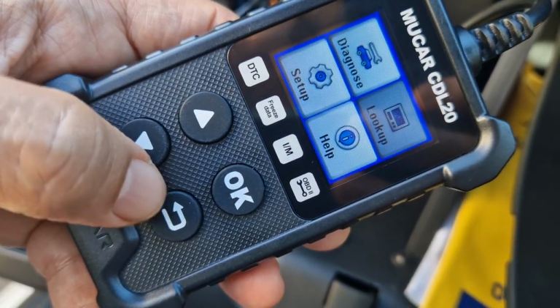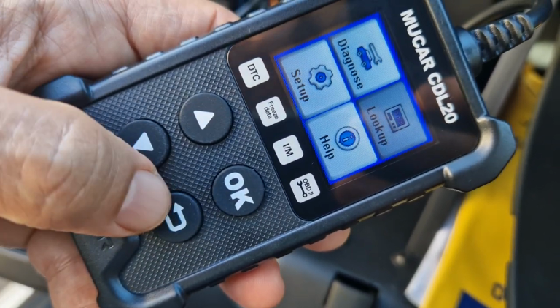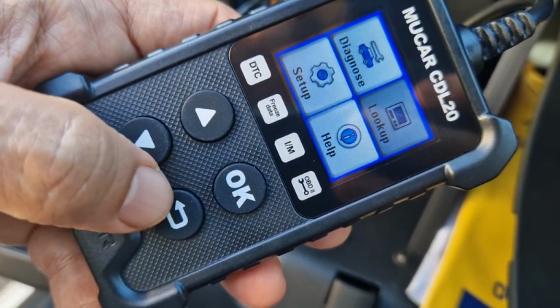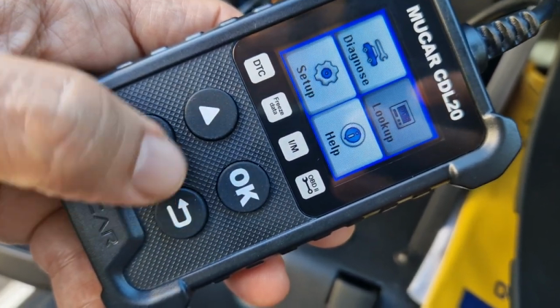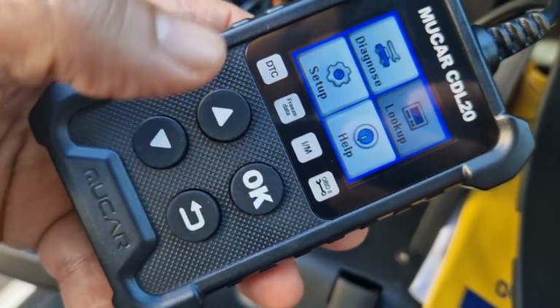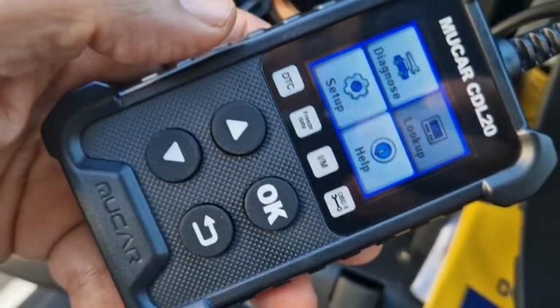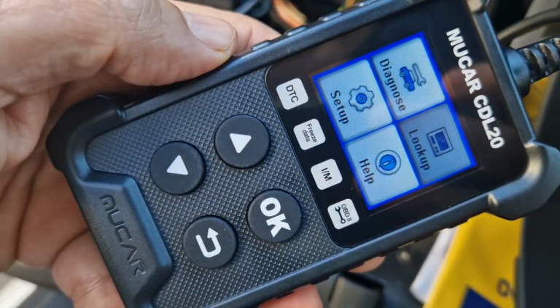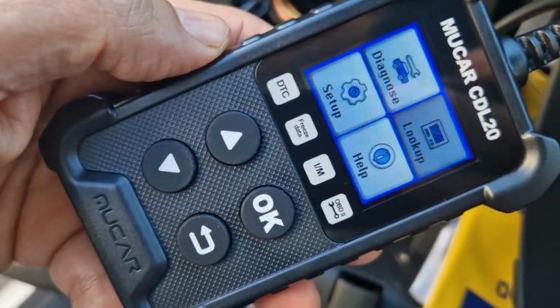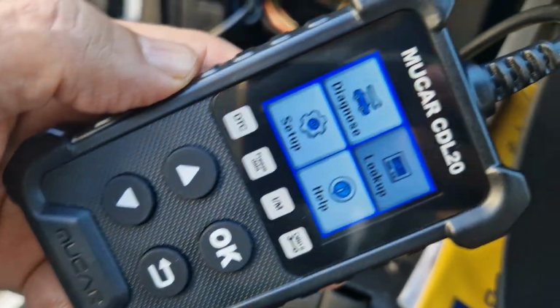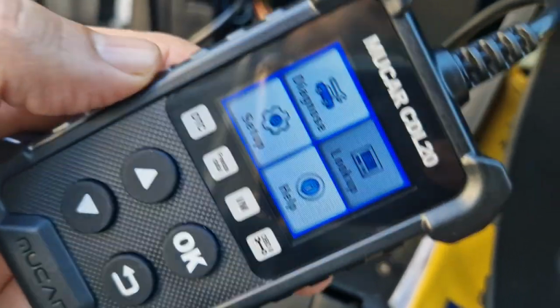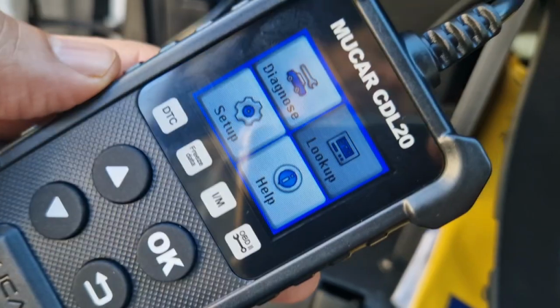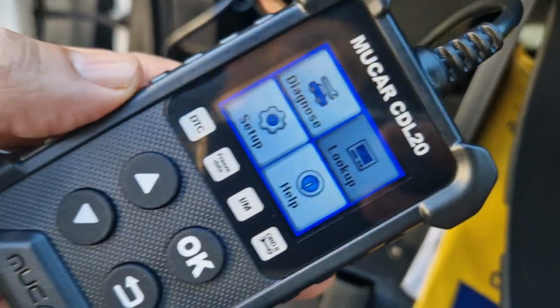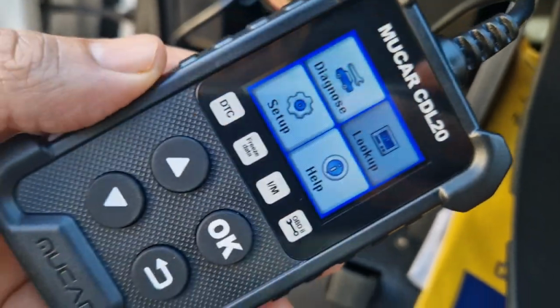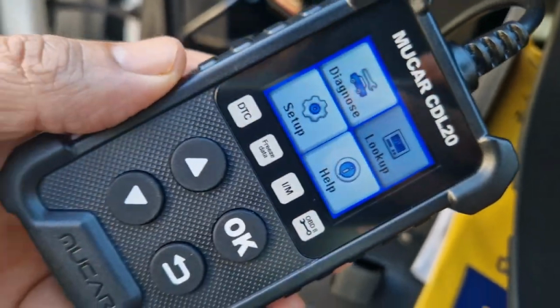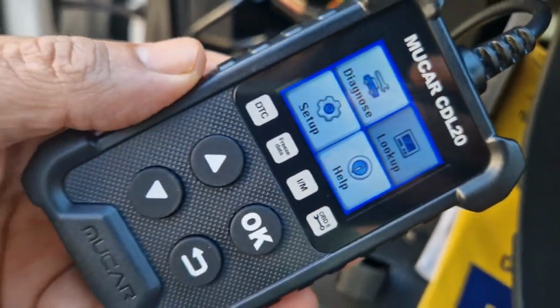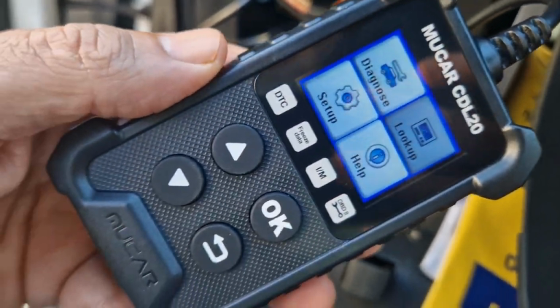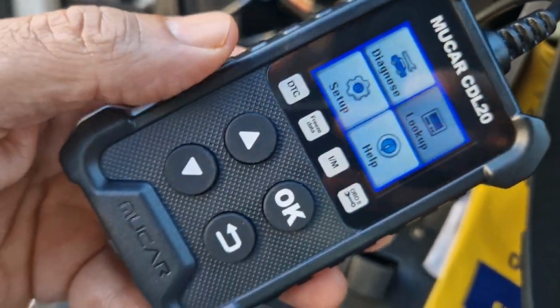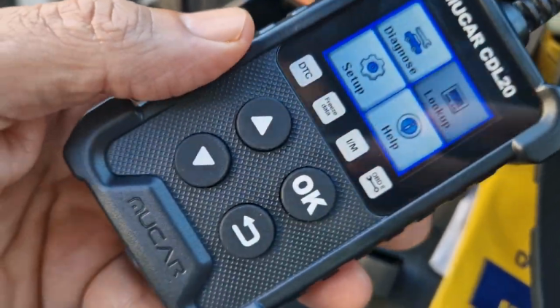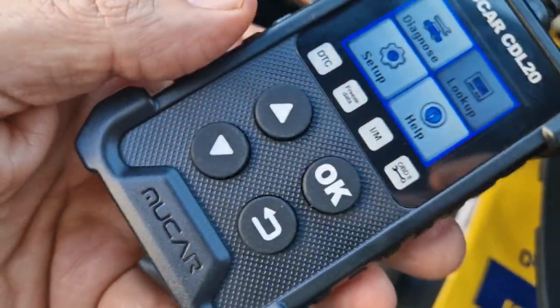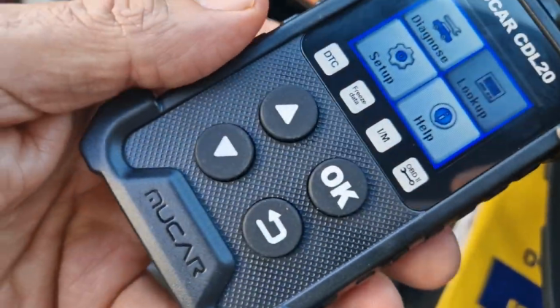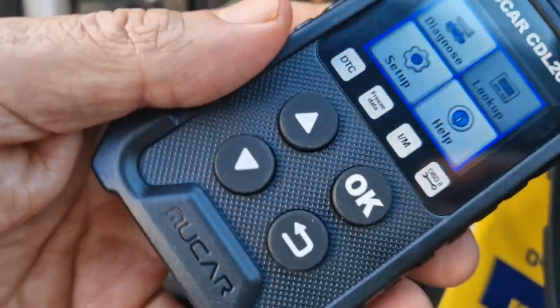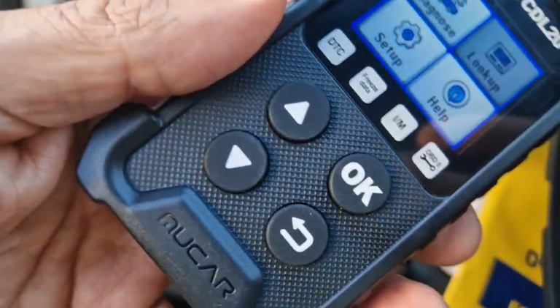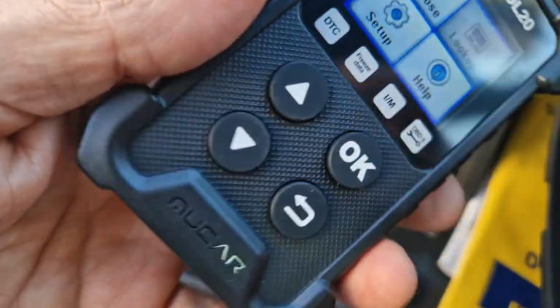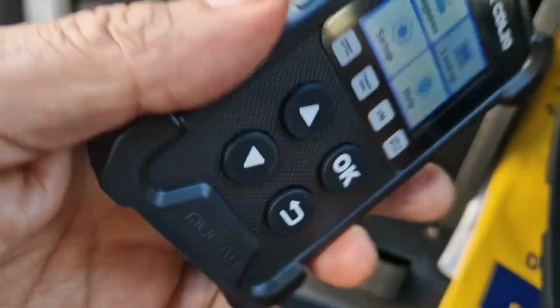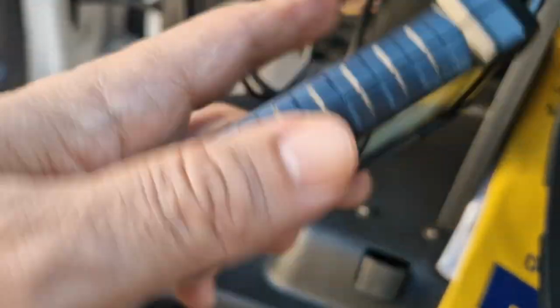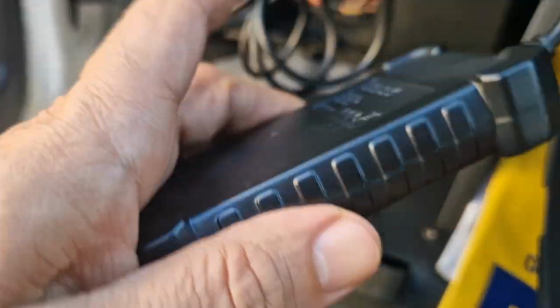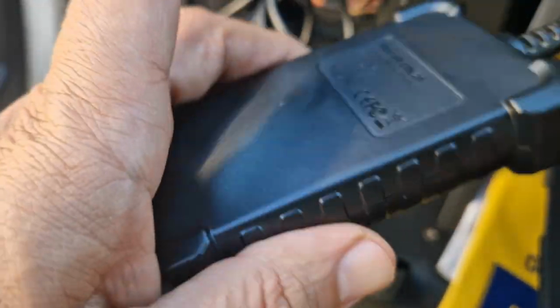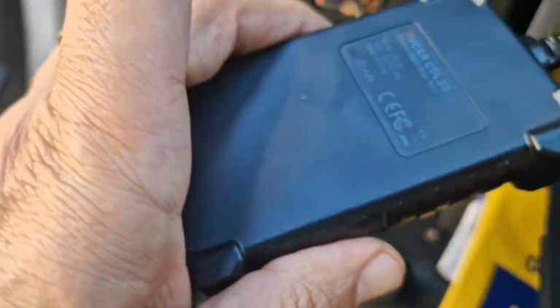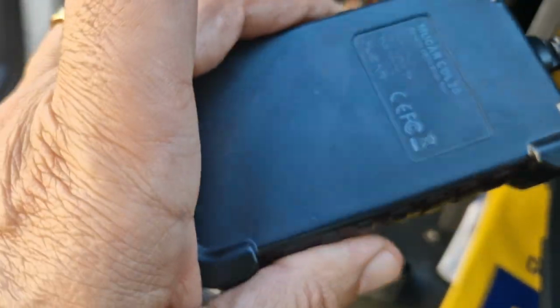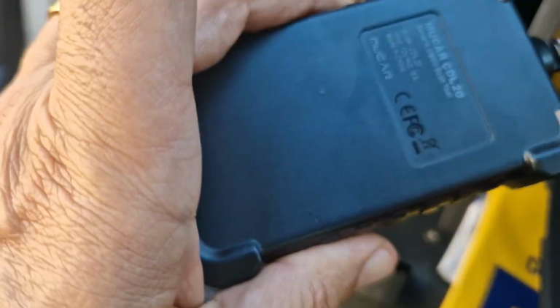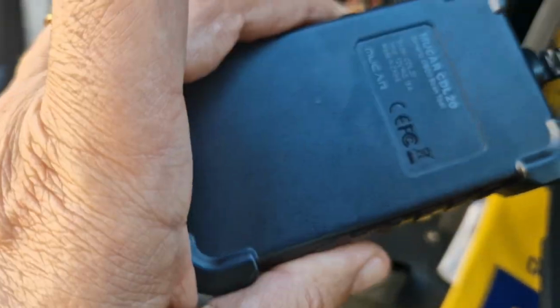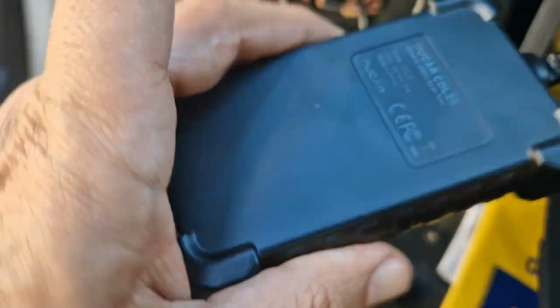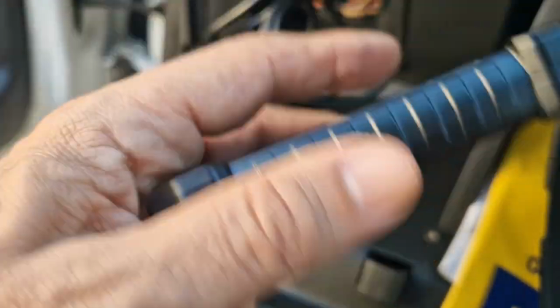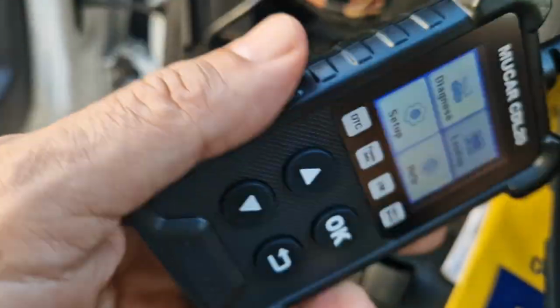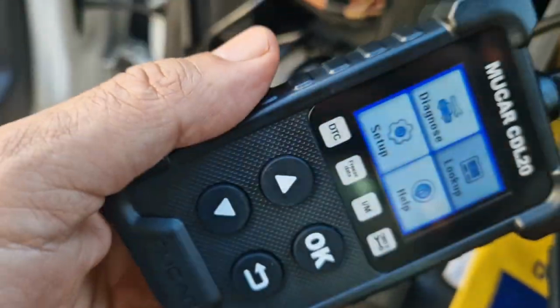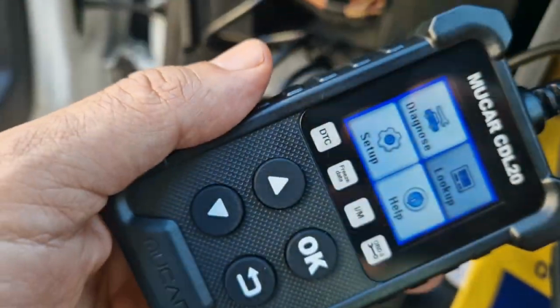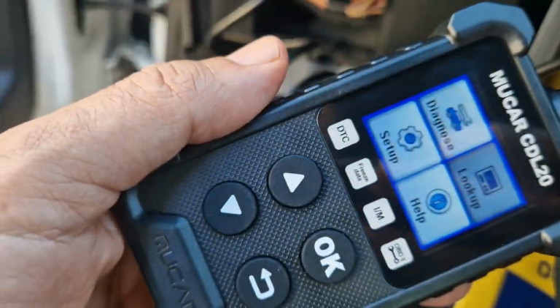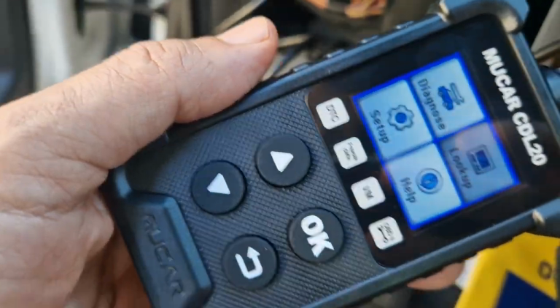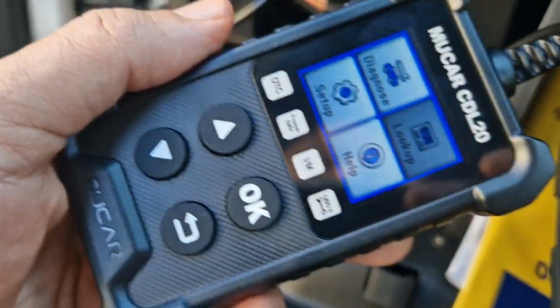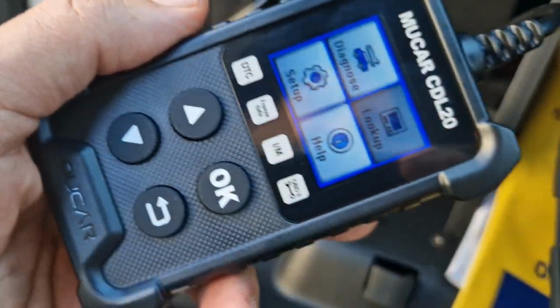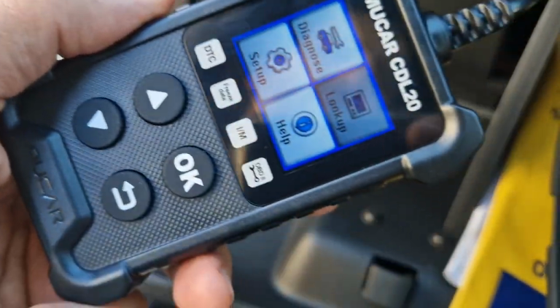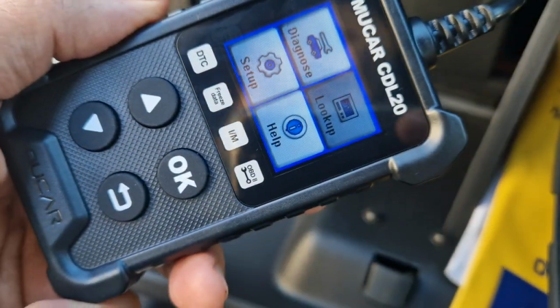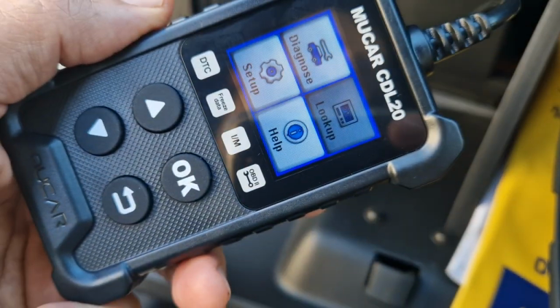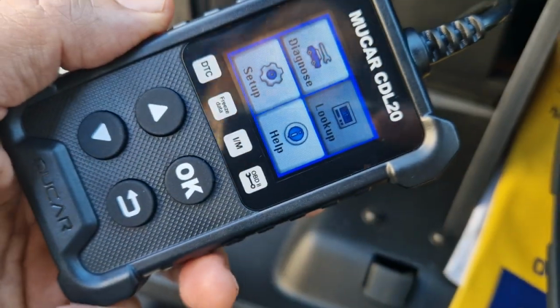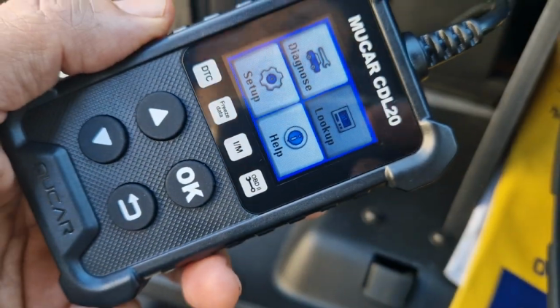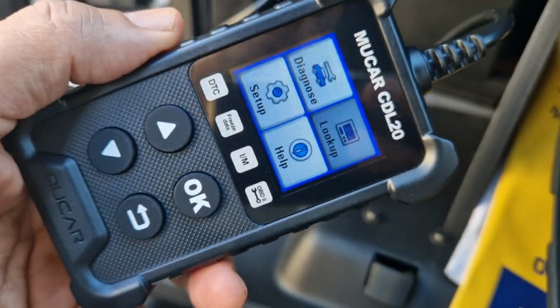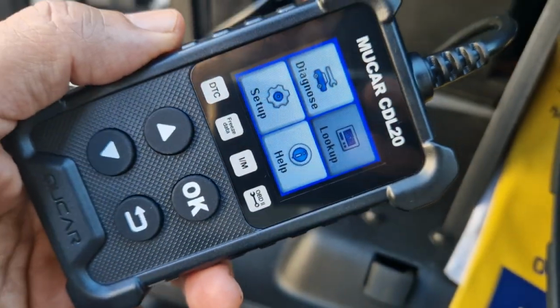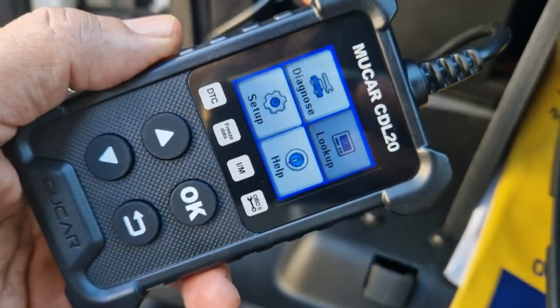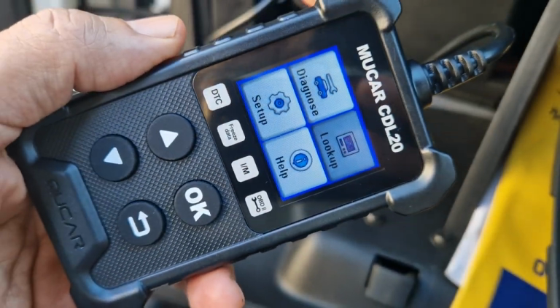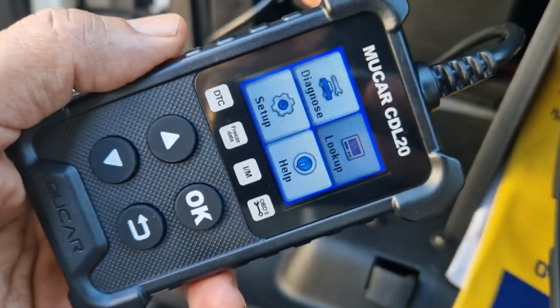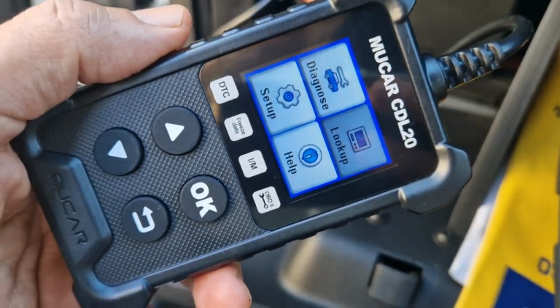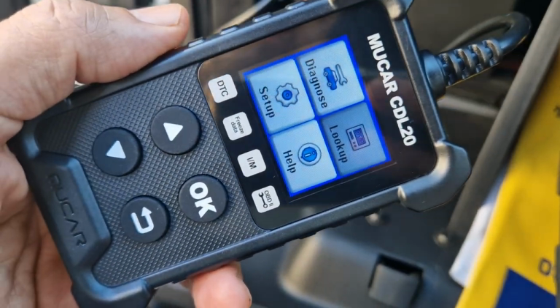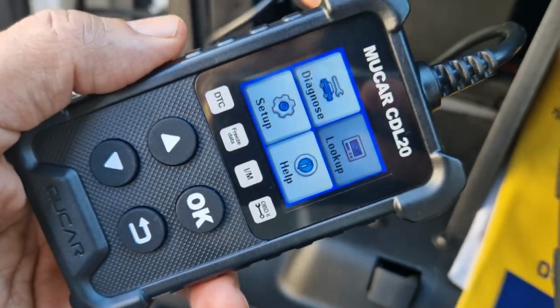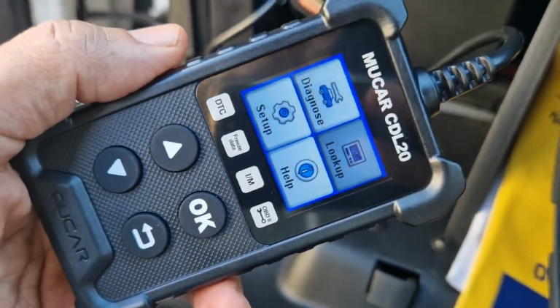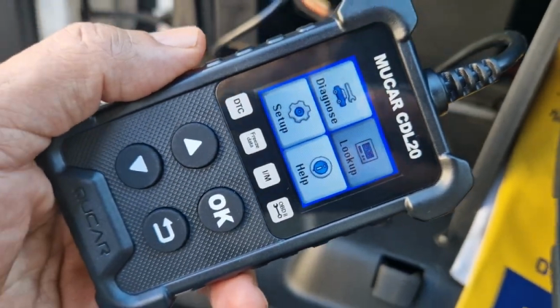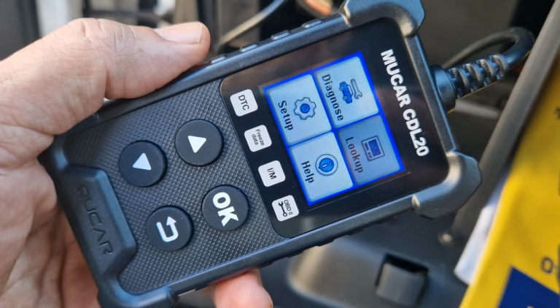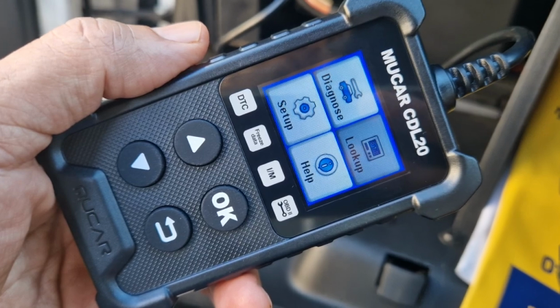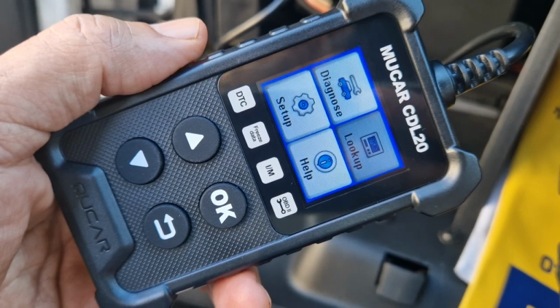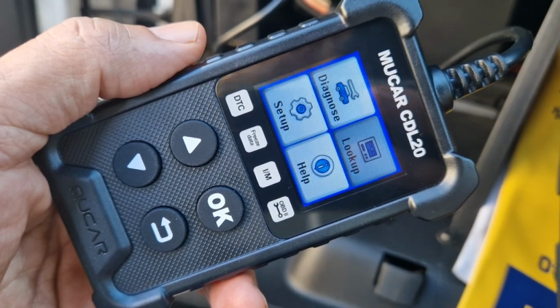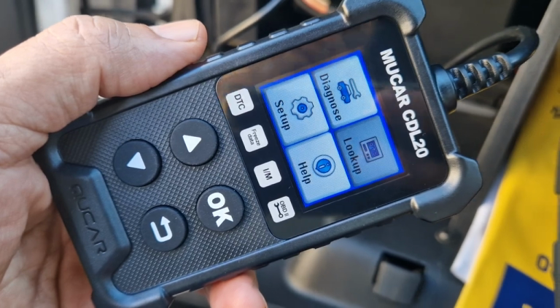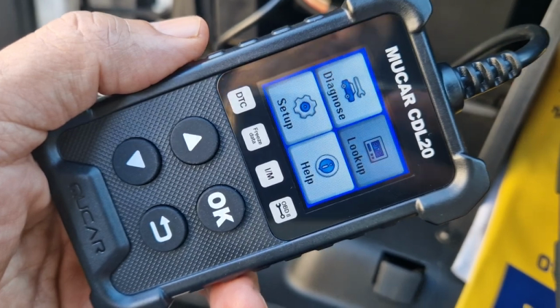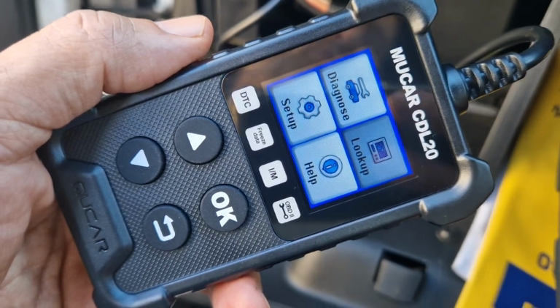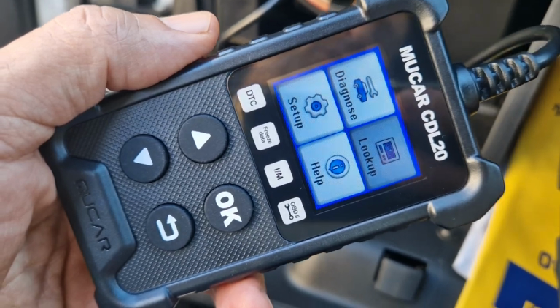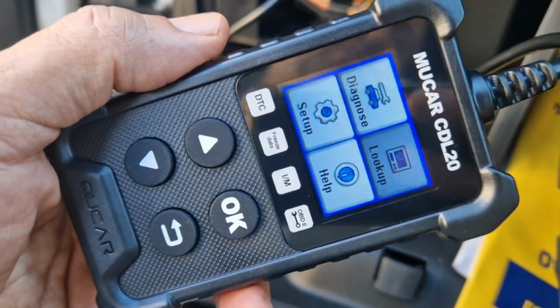So check it out. I think for what it costs — and they're under £20, I had quite a lot of discount on this one — I think it's a usable device. Bye for now, all the best.